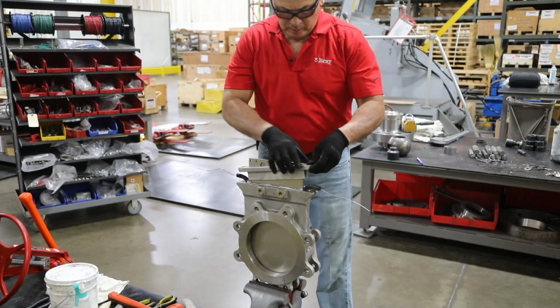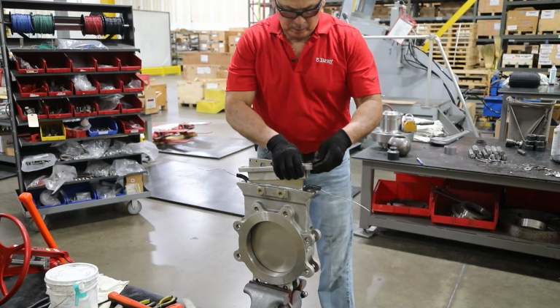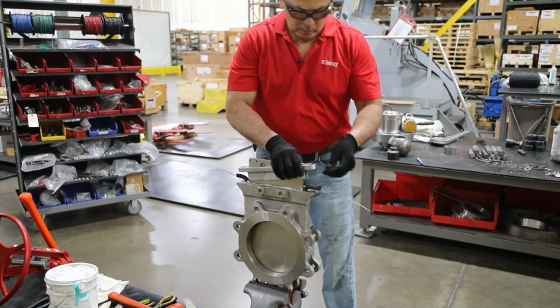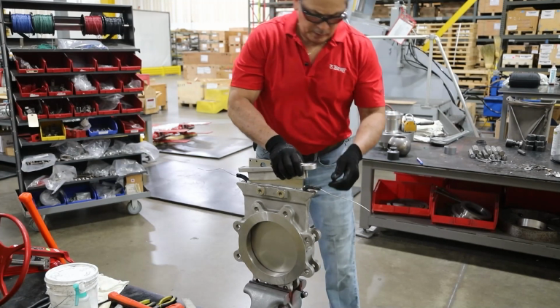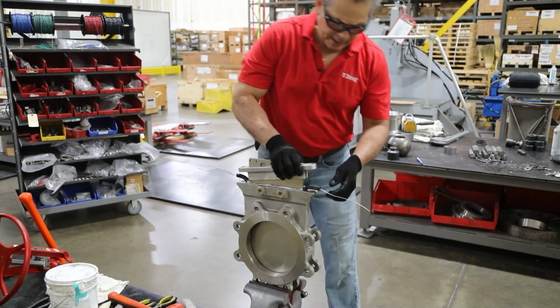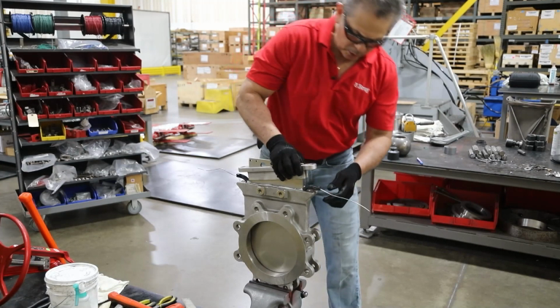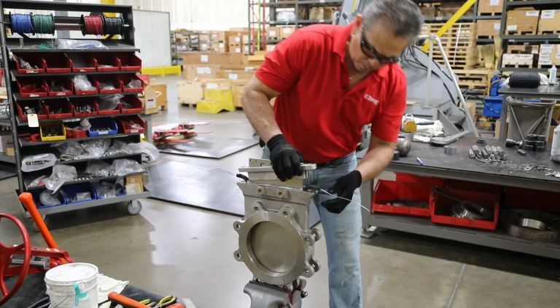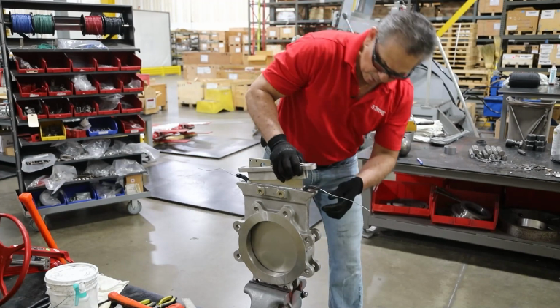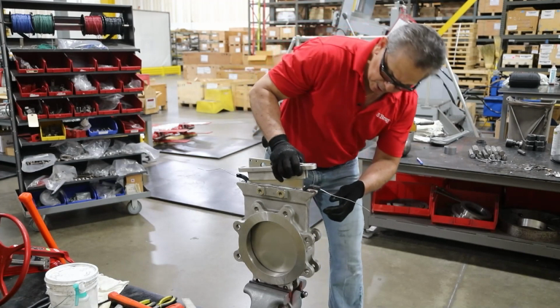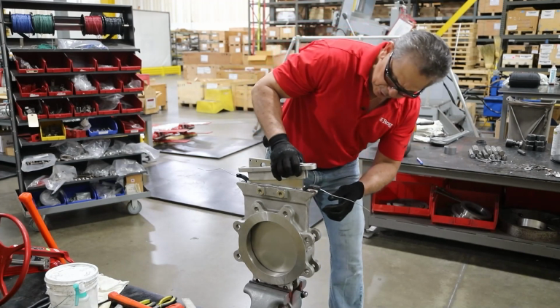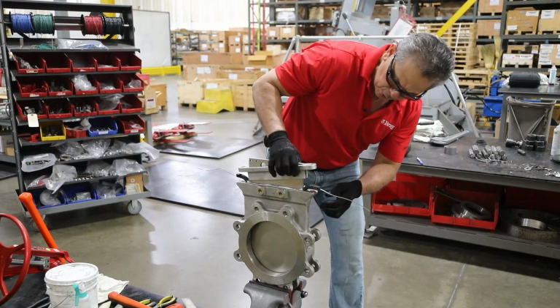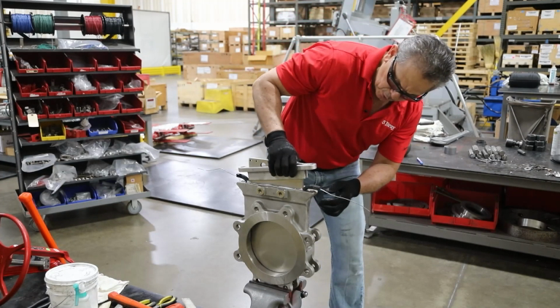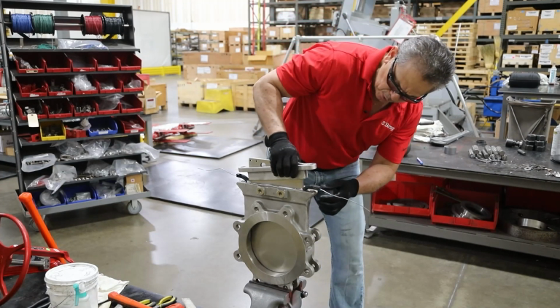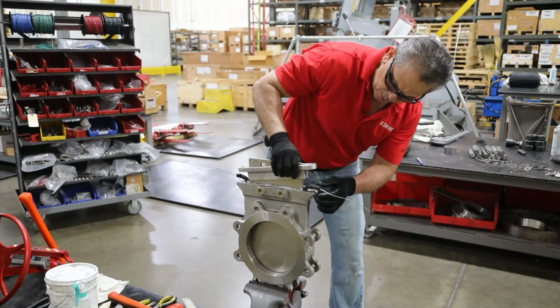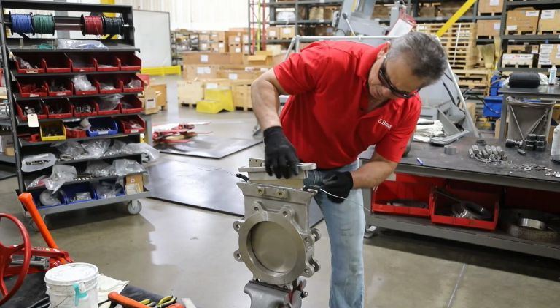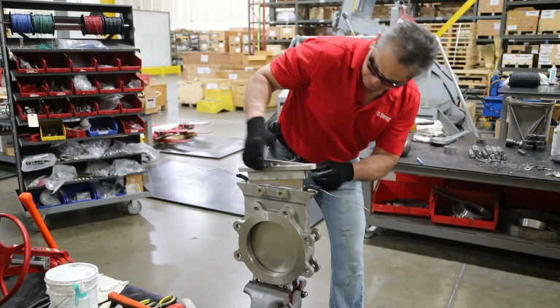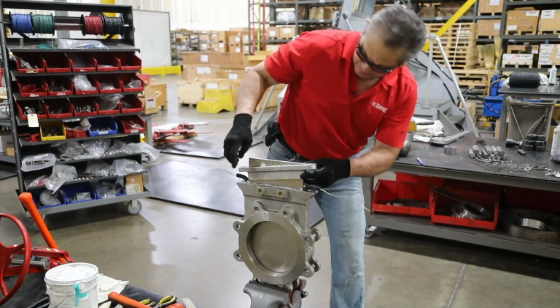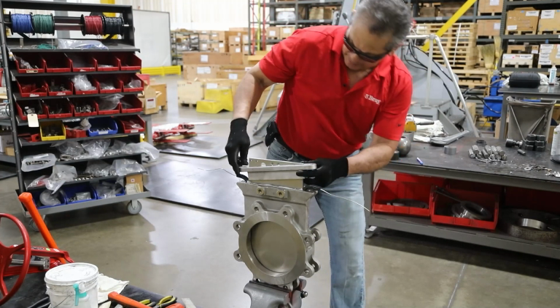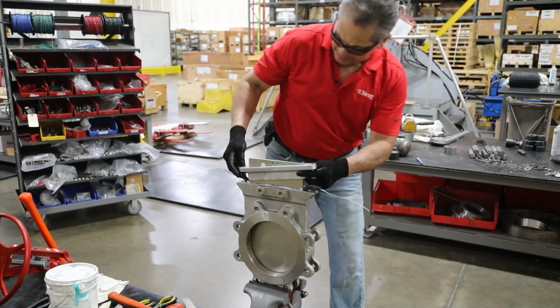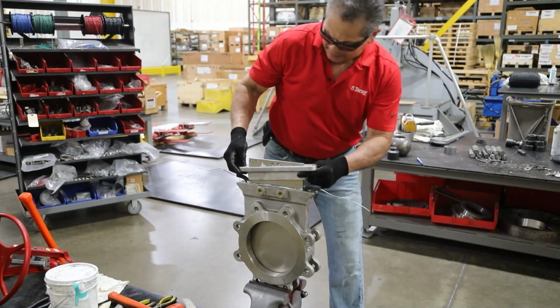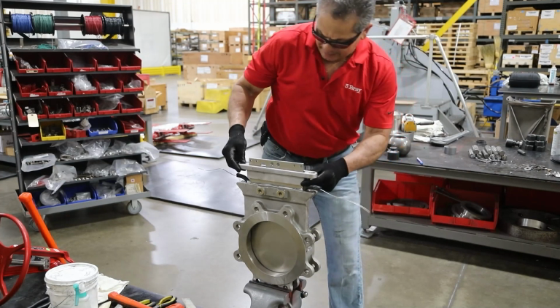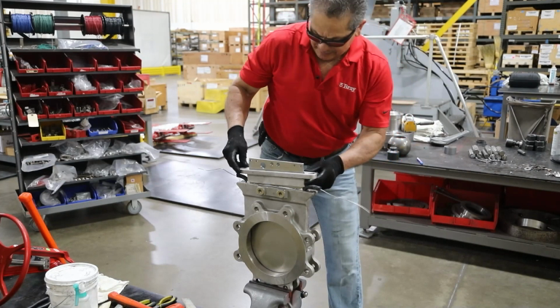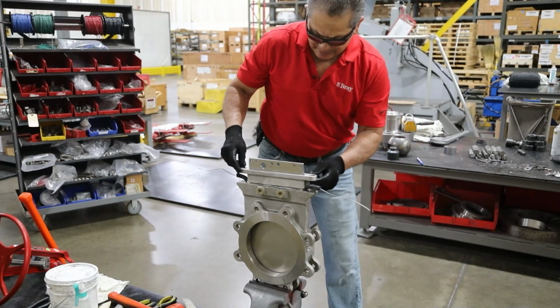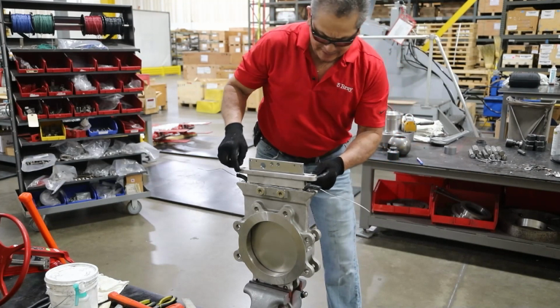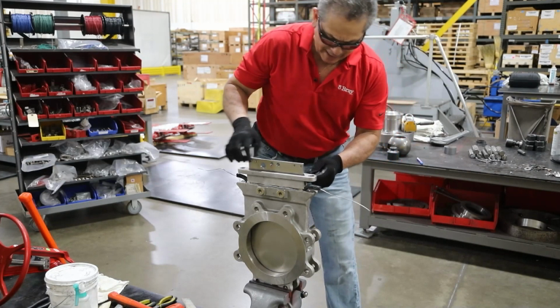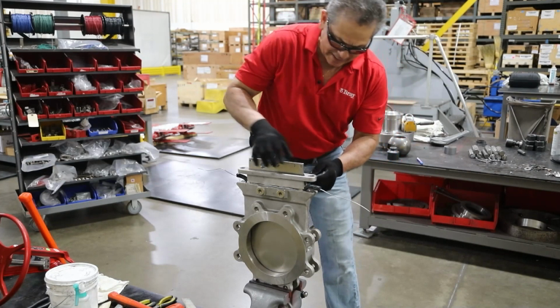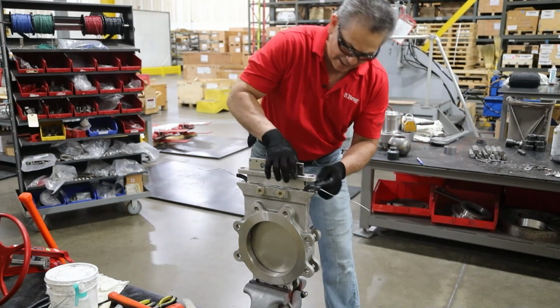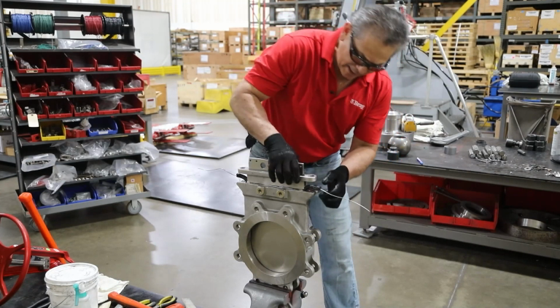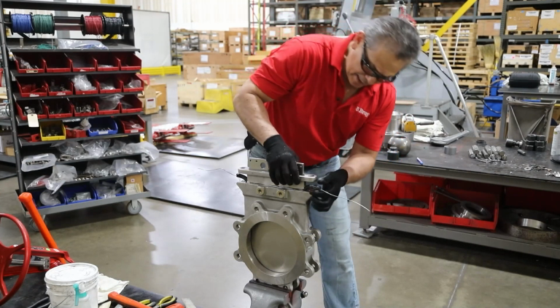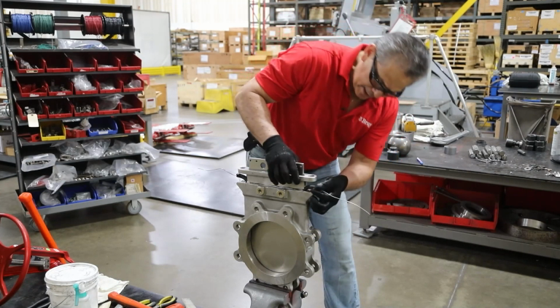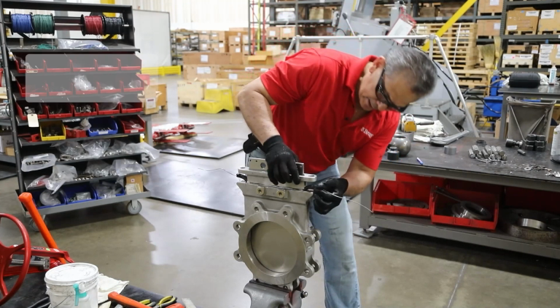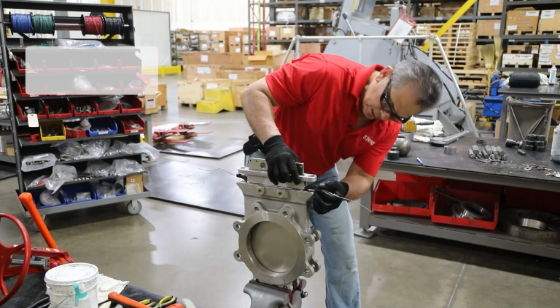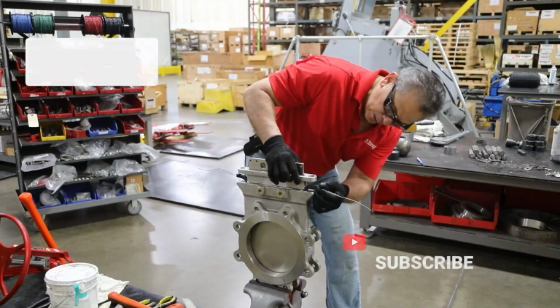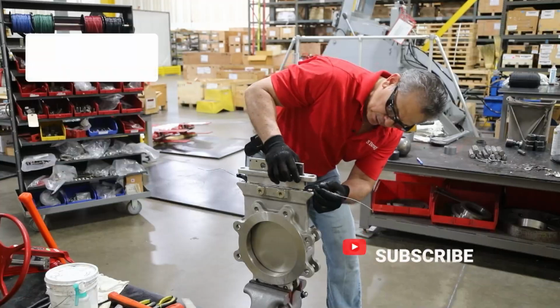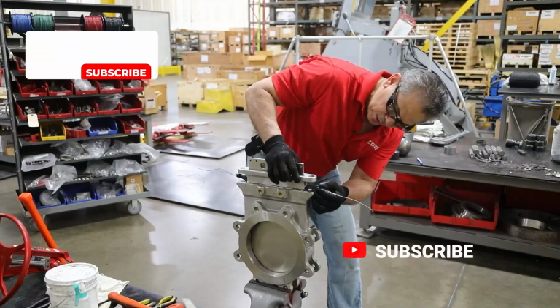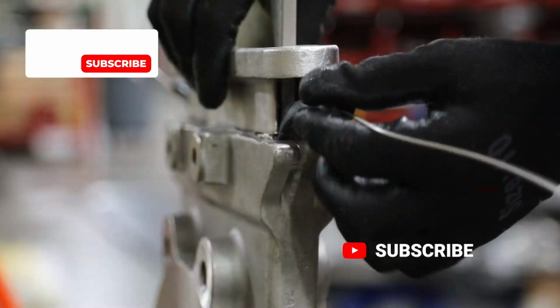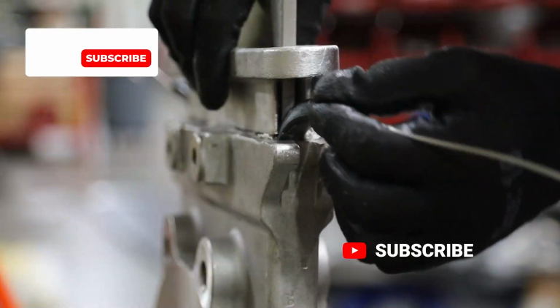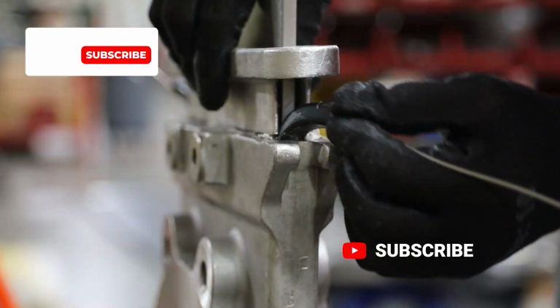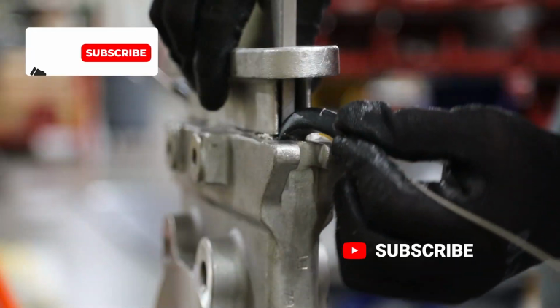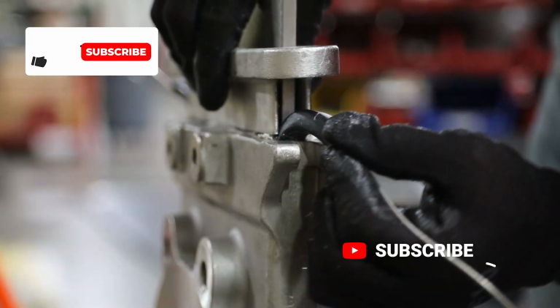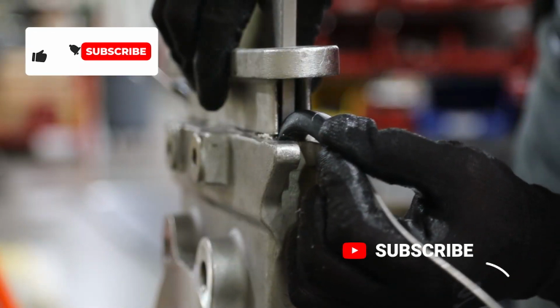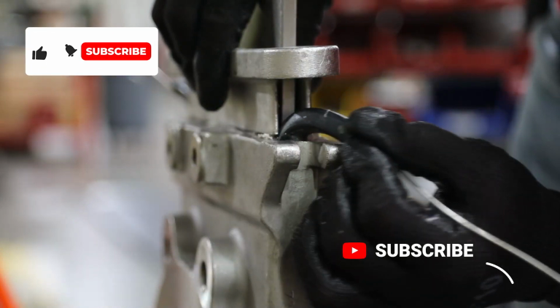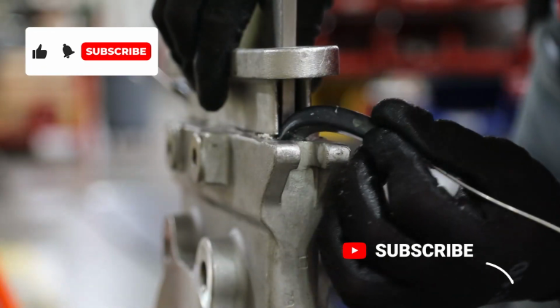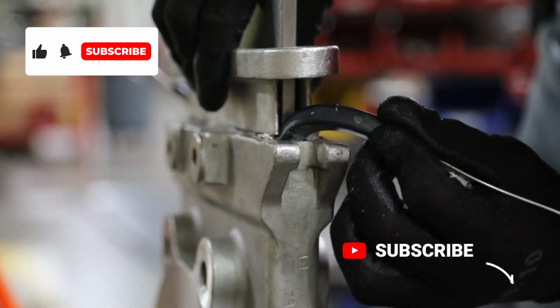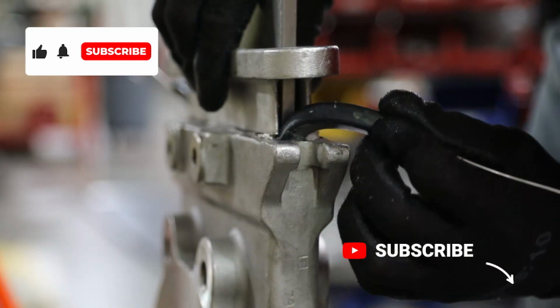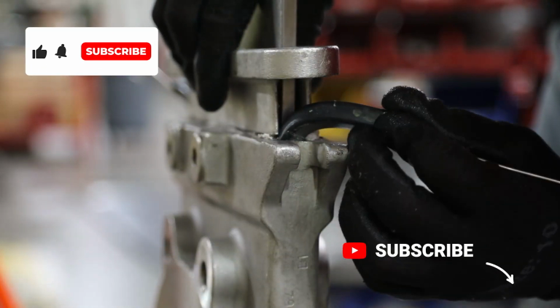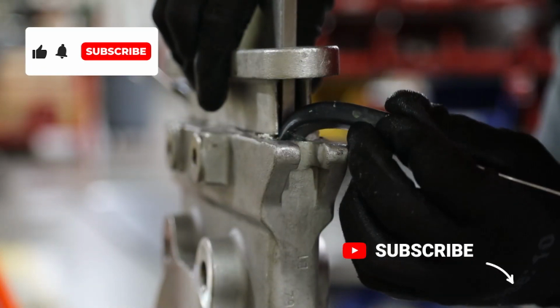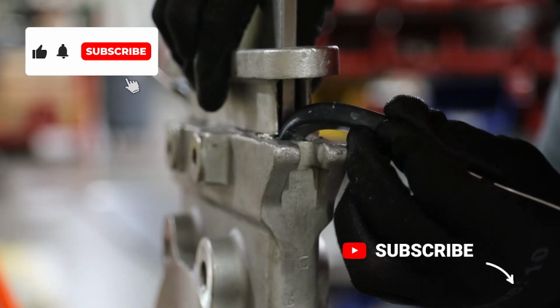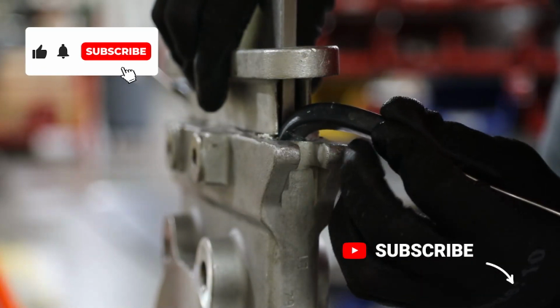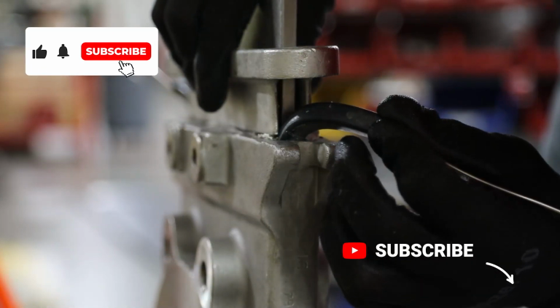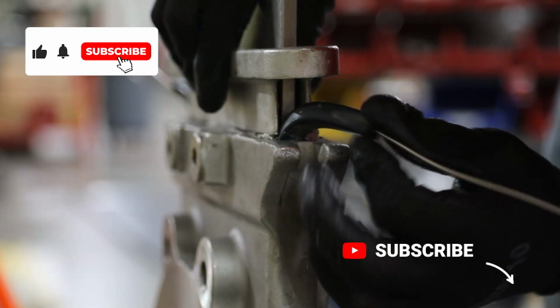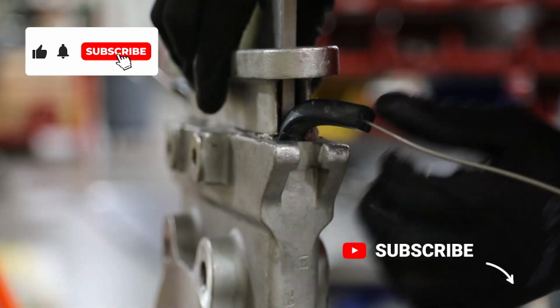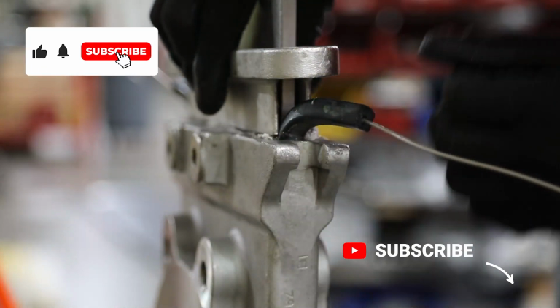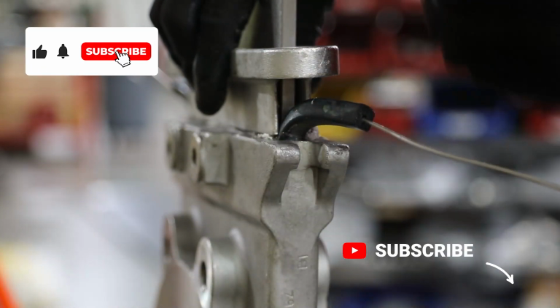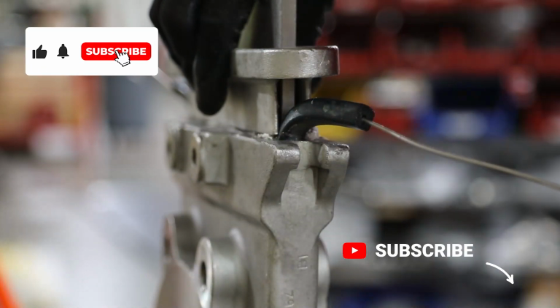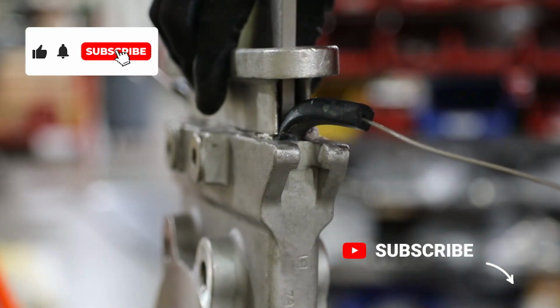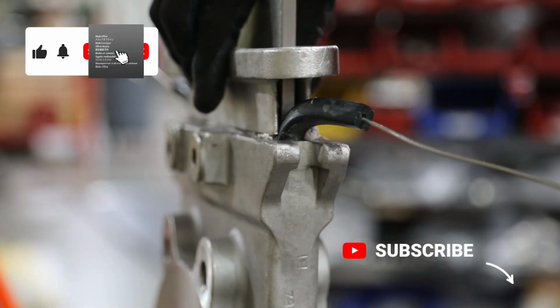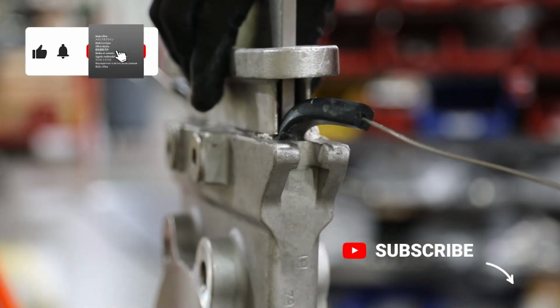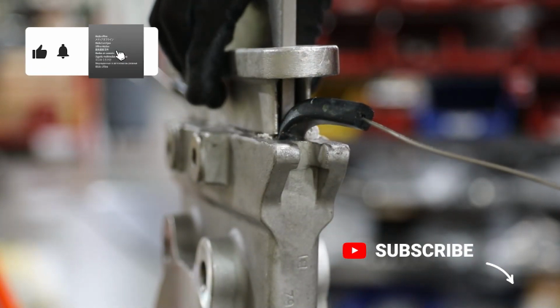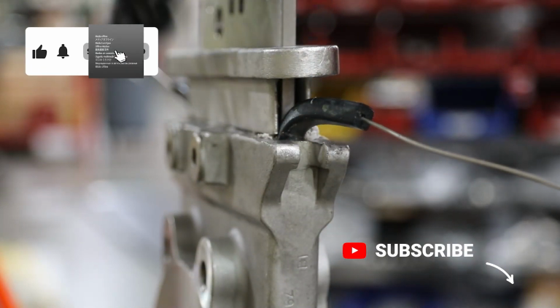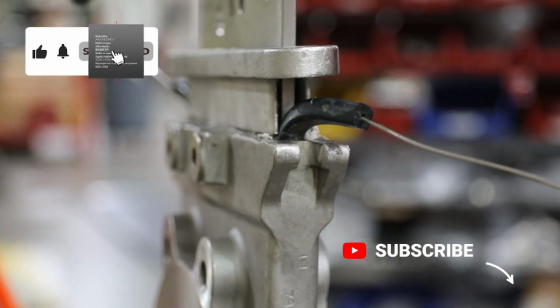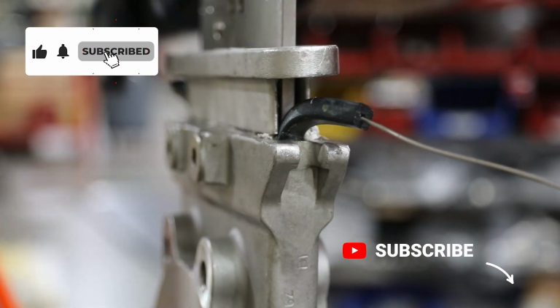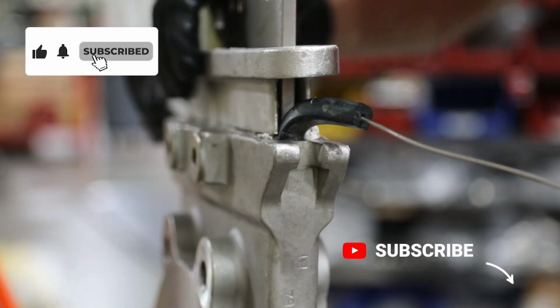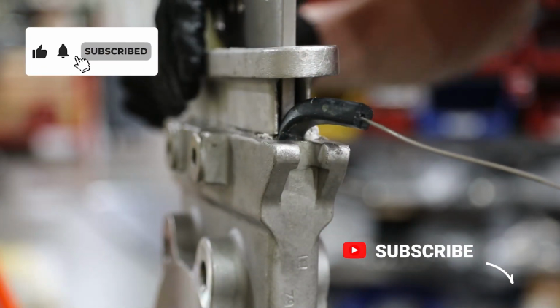With the seal forced fully into the seal groove, cut each end of the seal off to the required extended length.